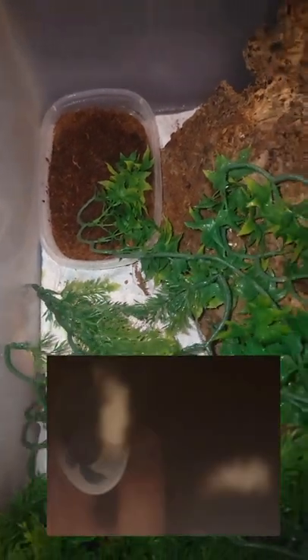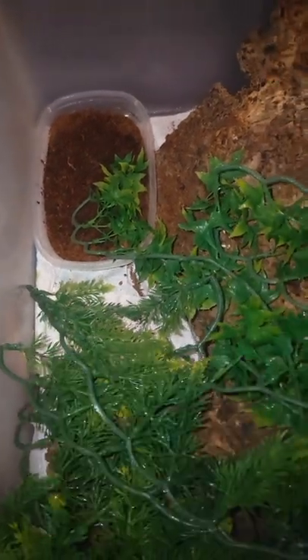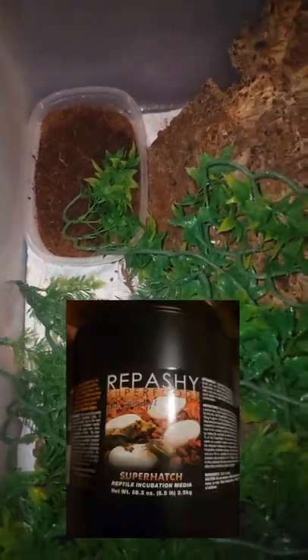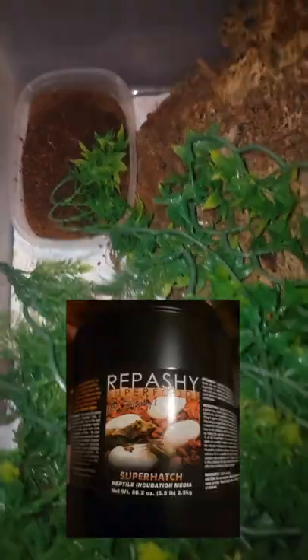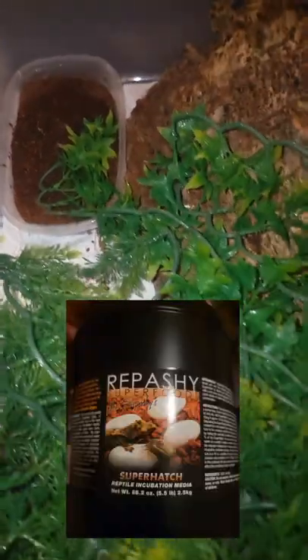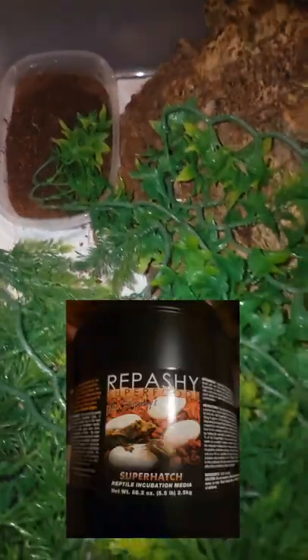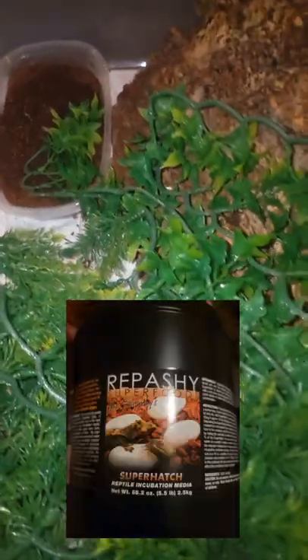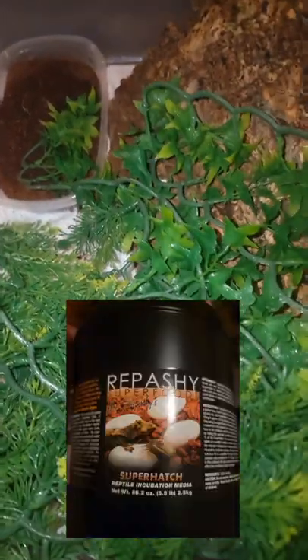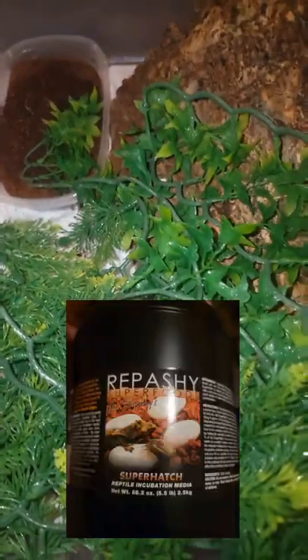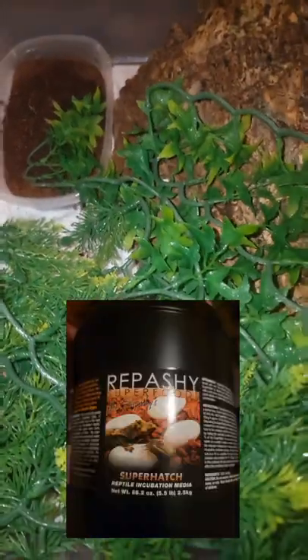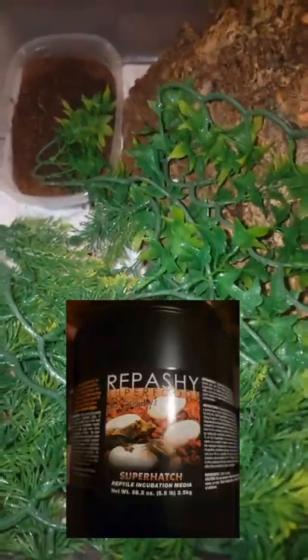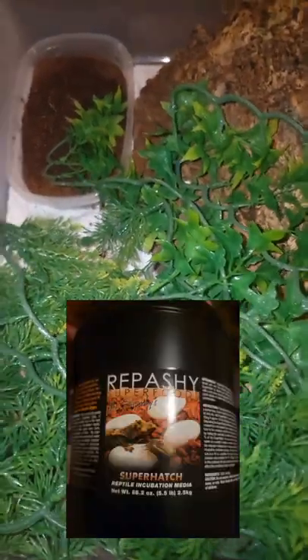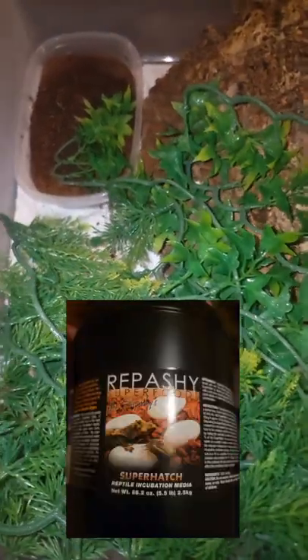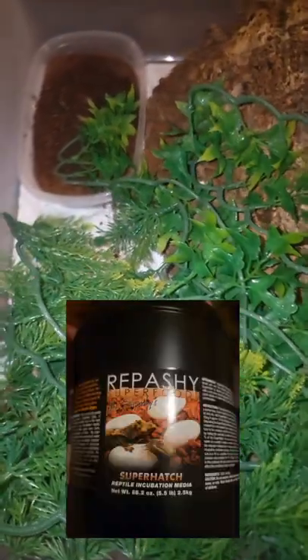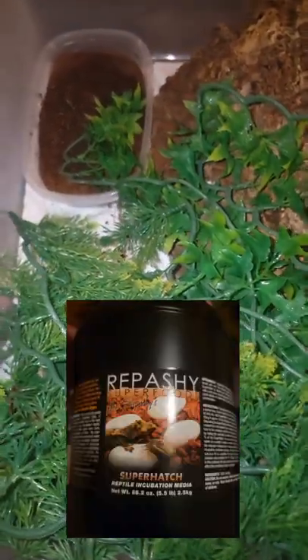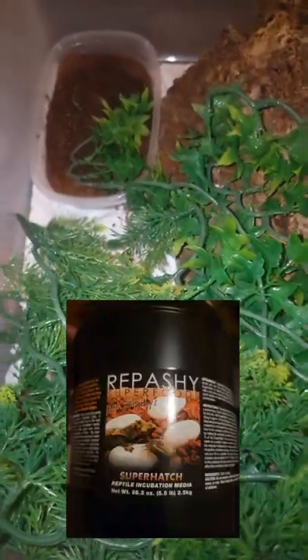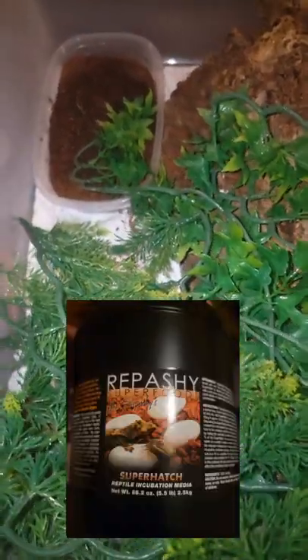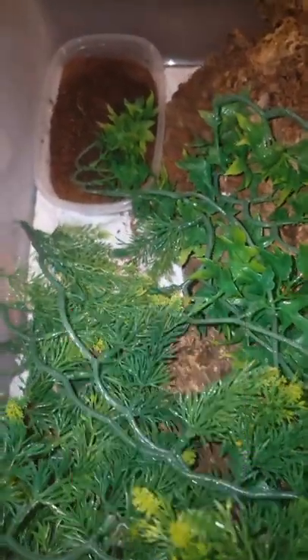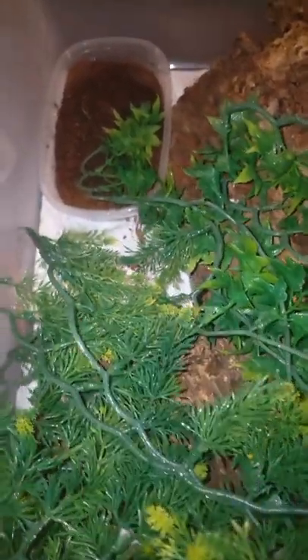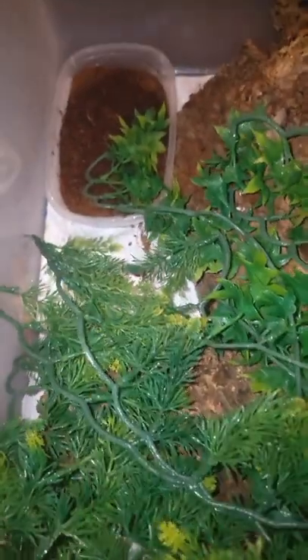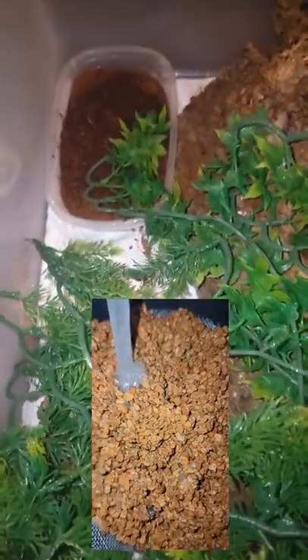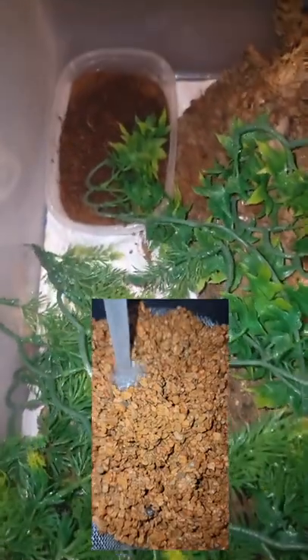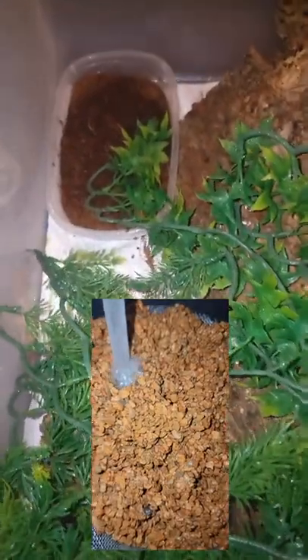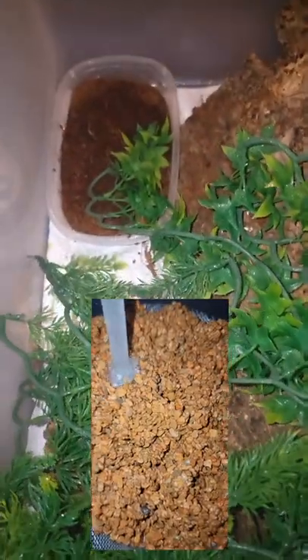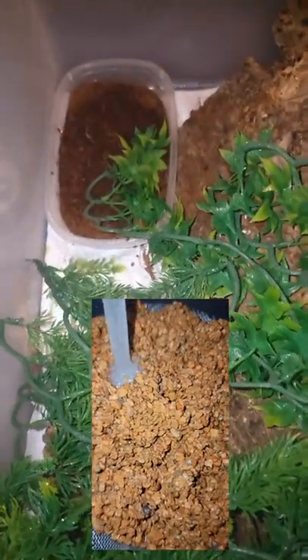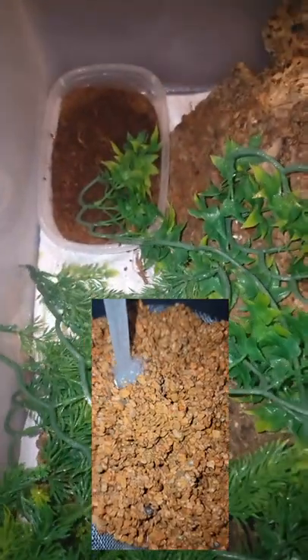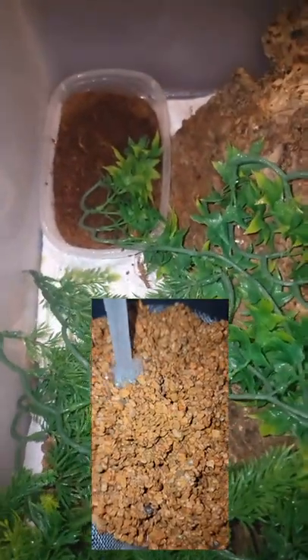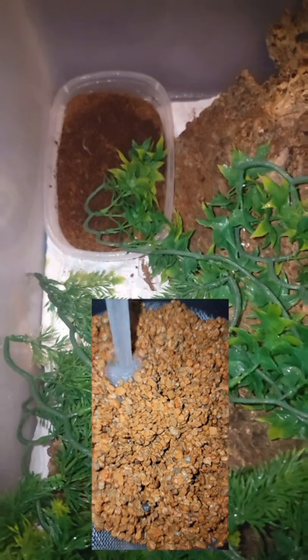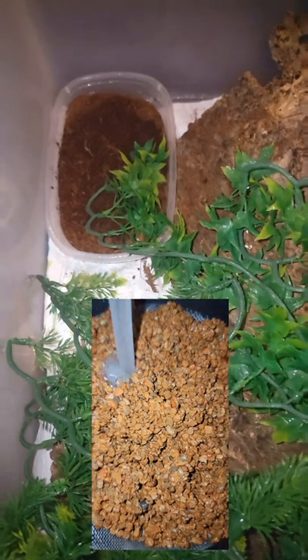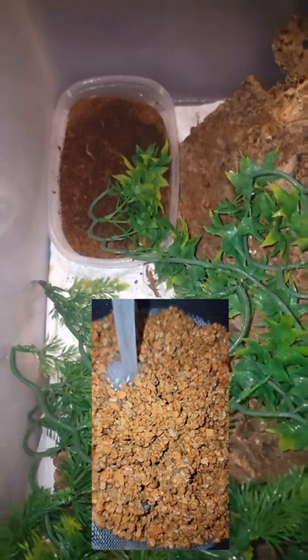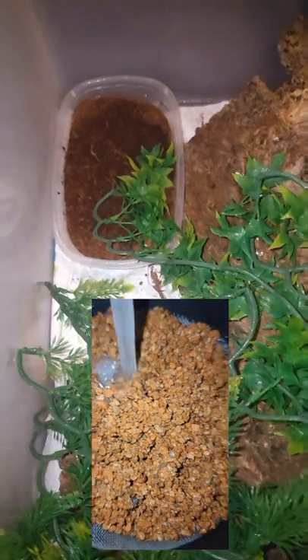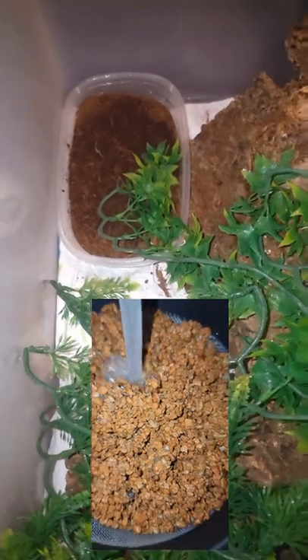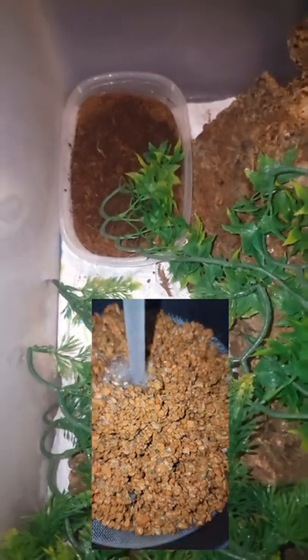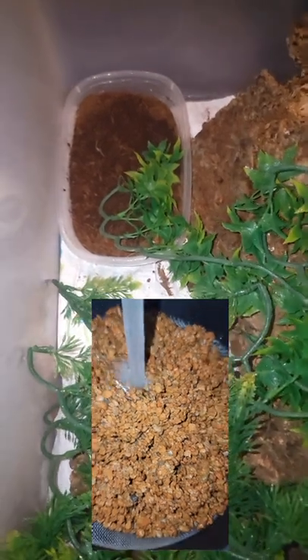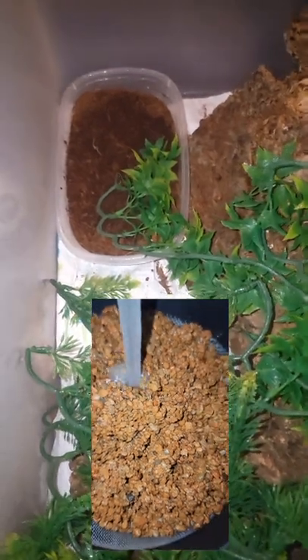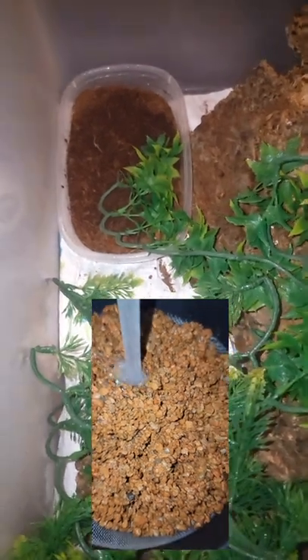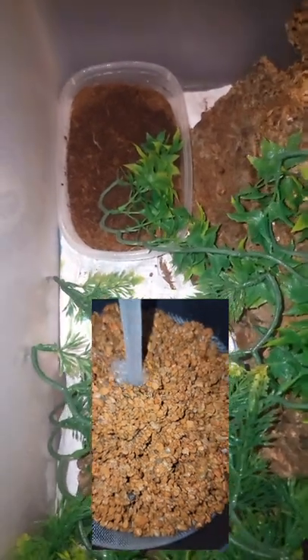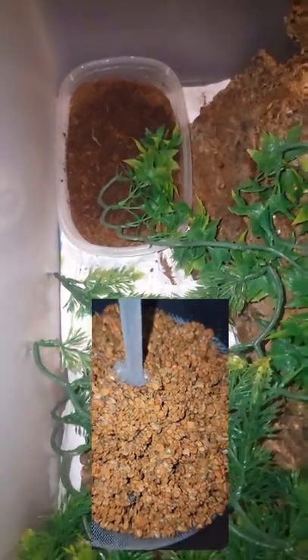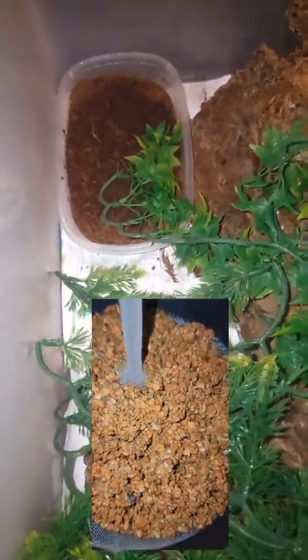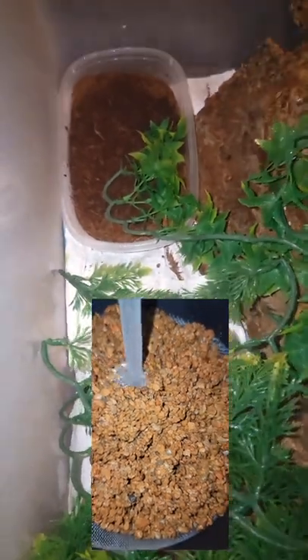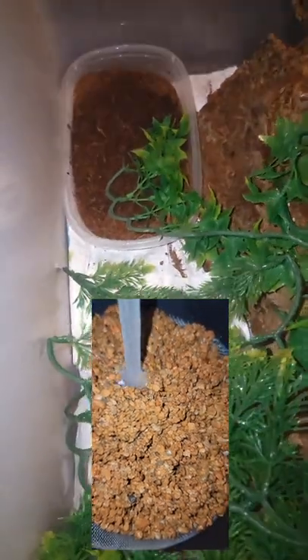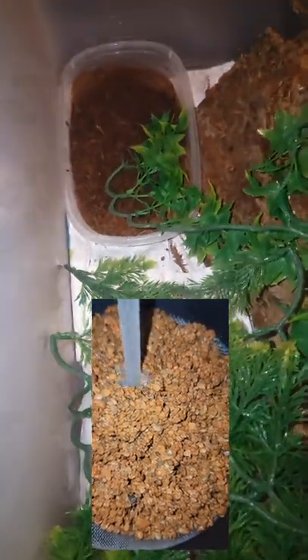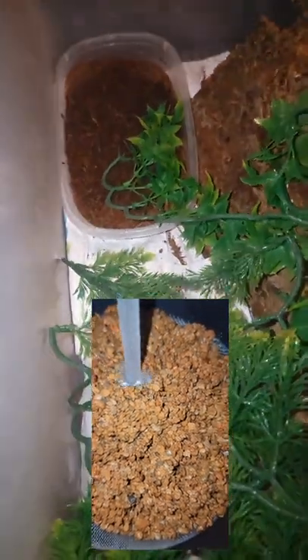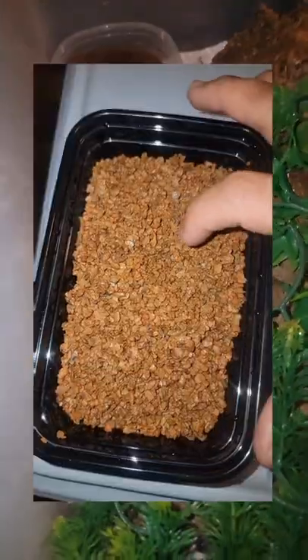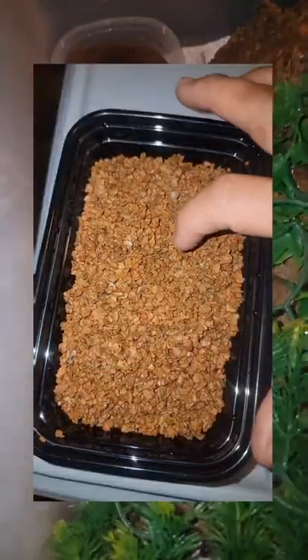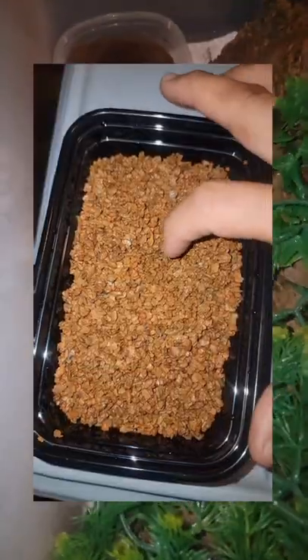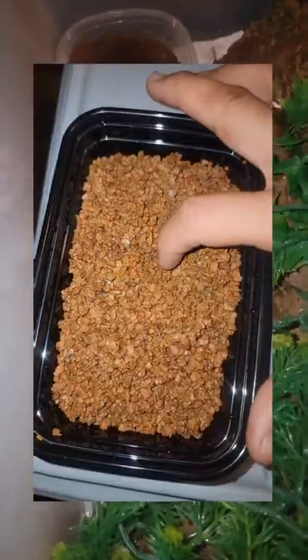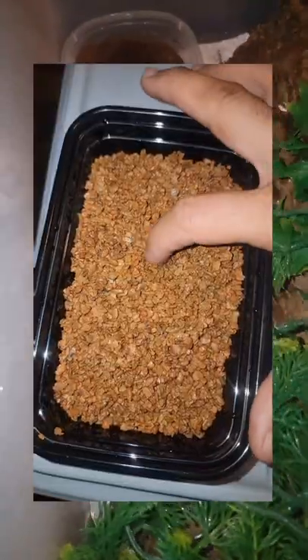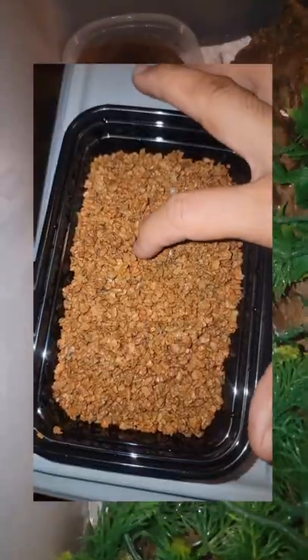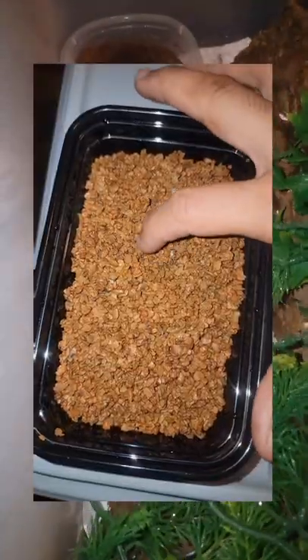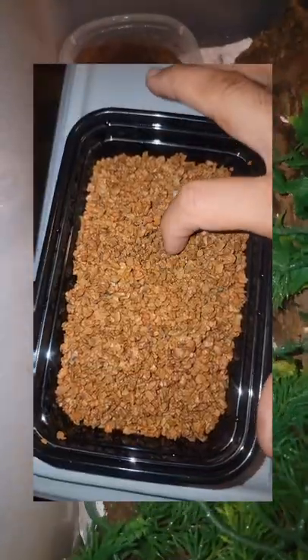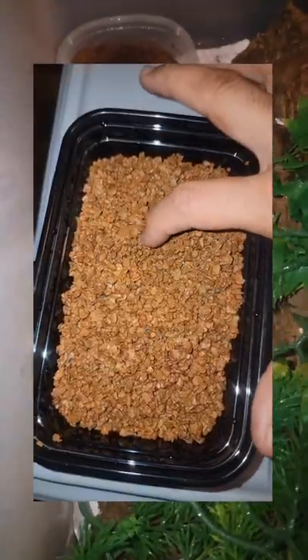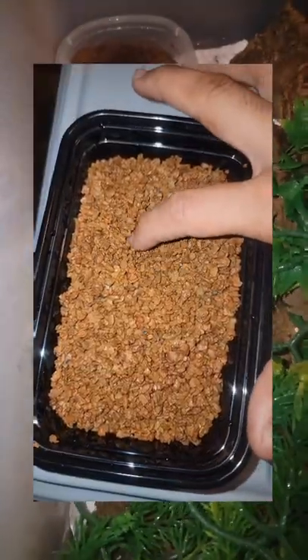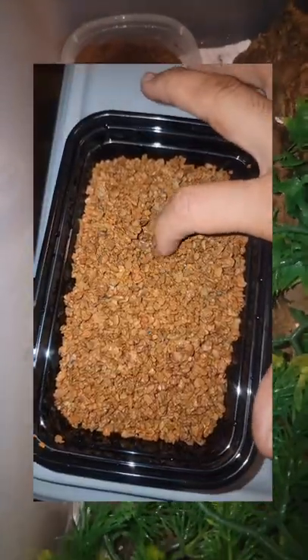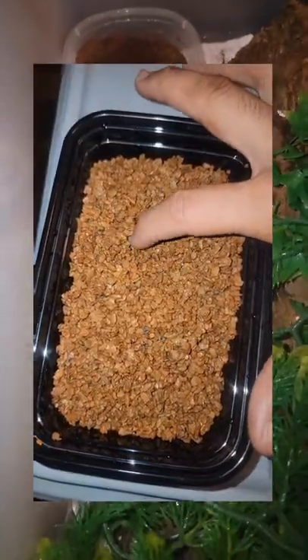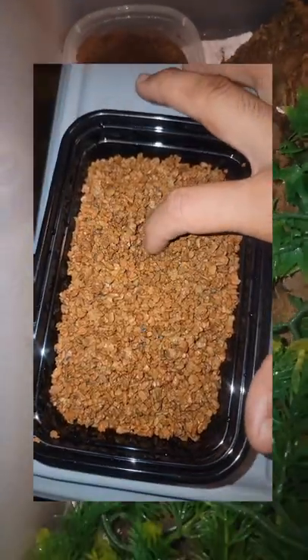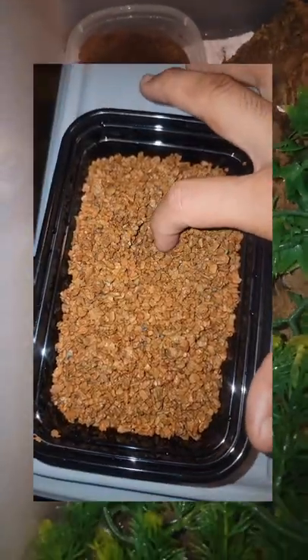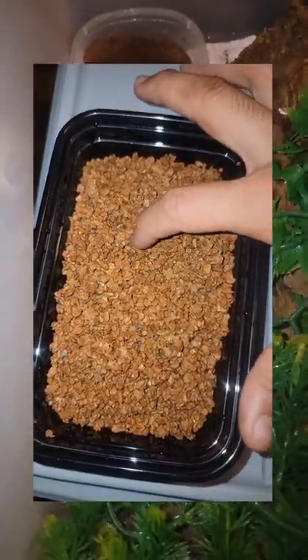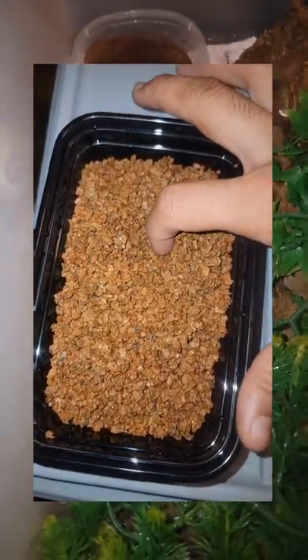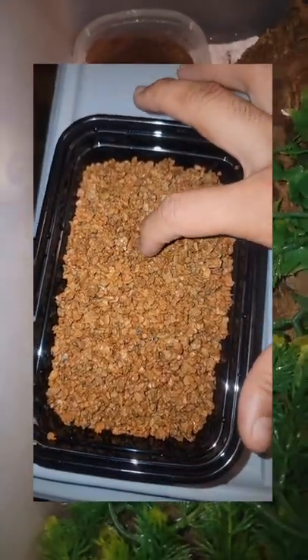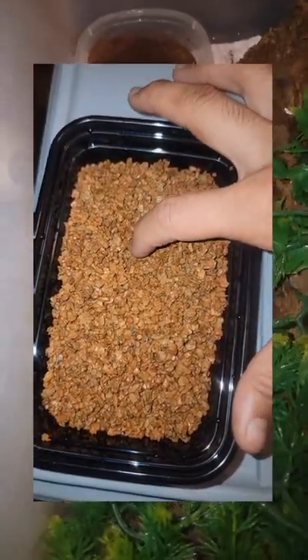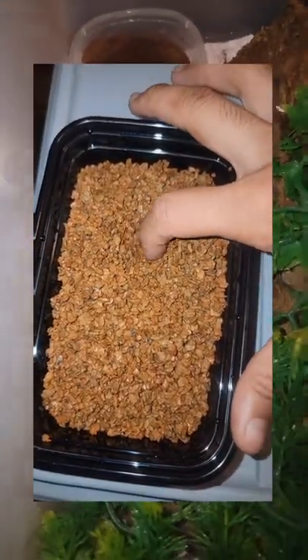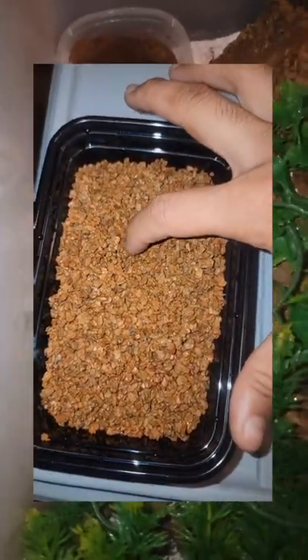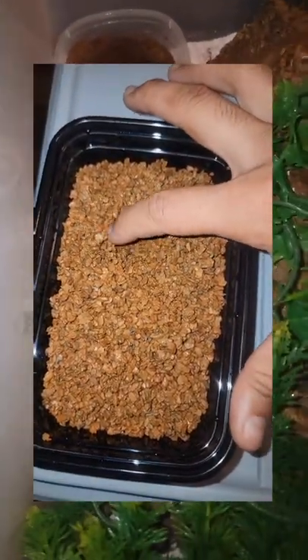Repashy Super Hatch is my incubation media, so I soak that — just follow the directions on there. Then I fill up my container and I make my little holes in there.